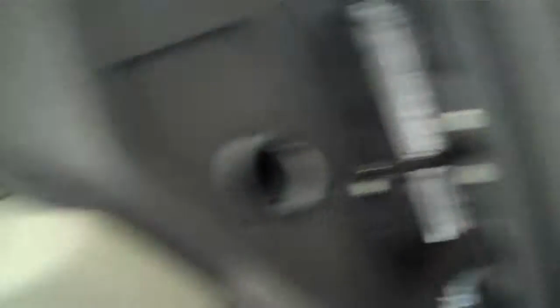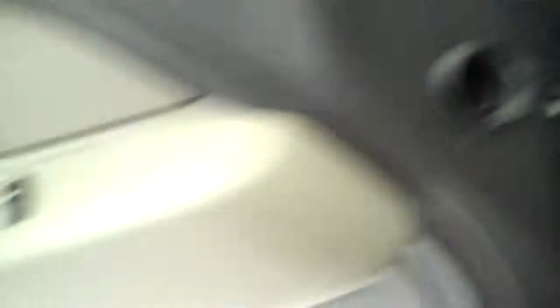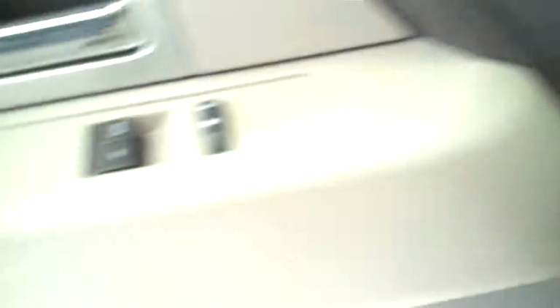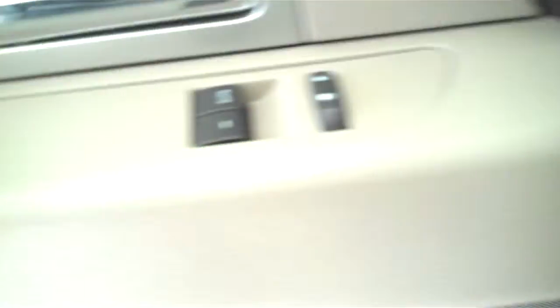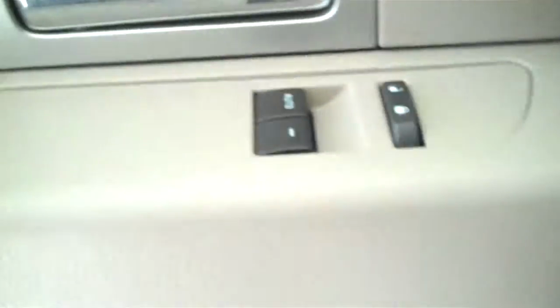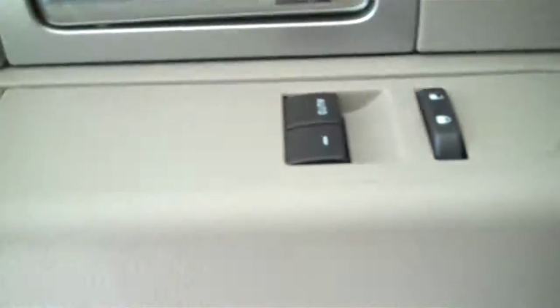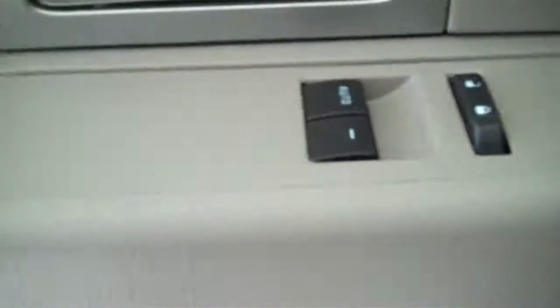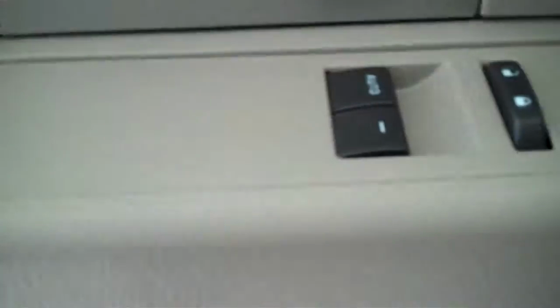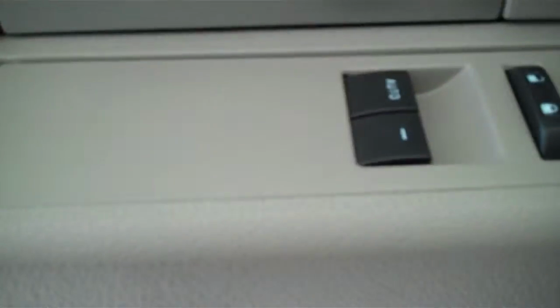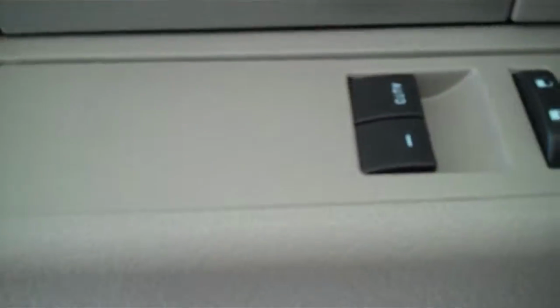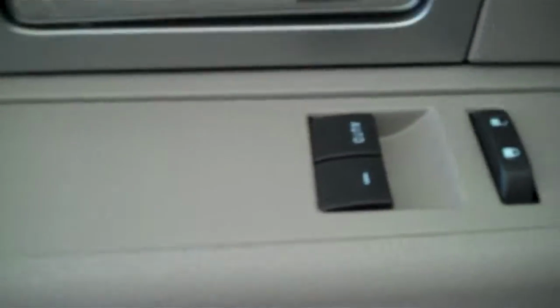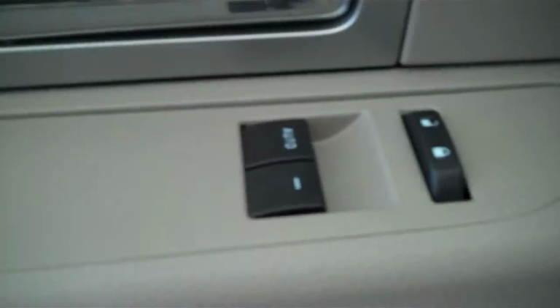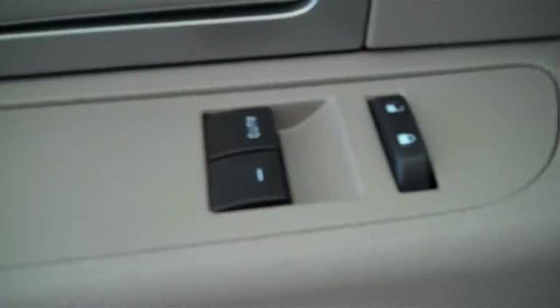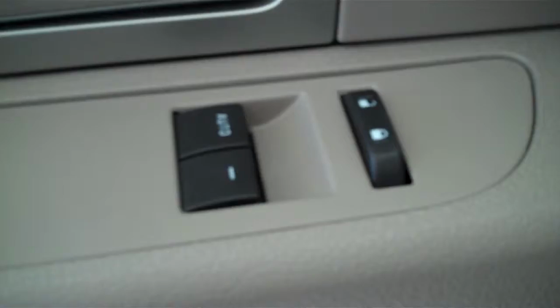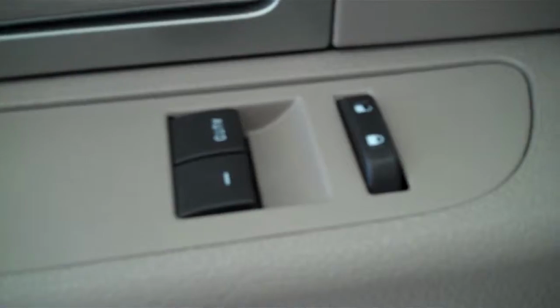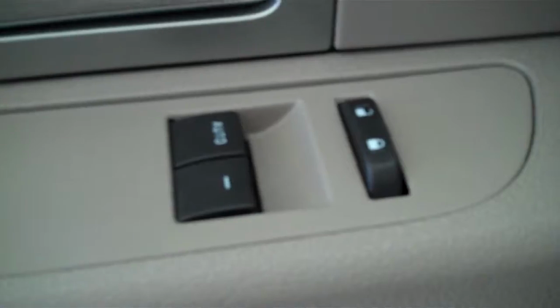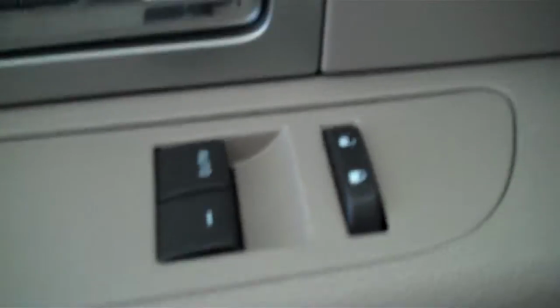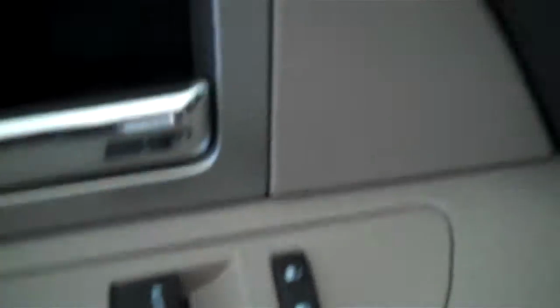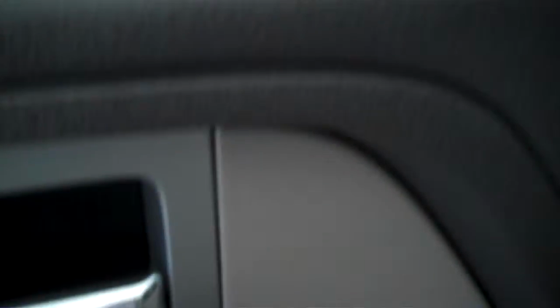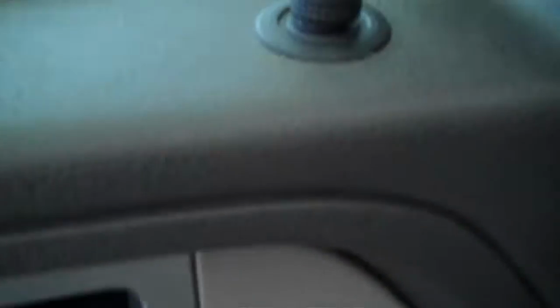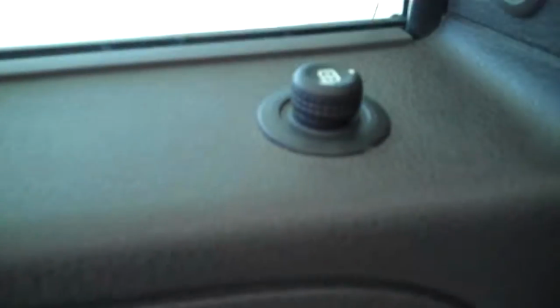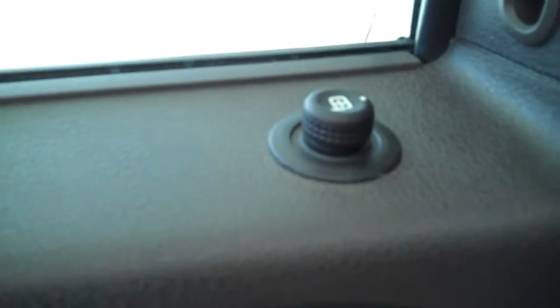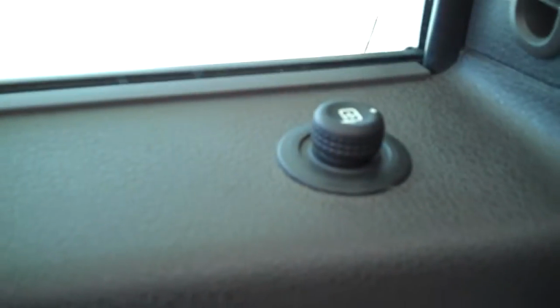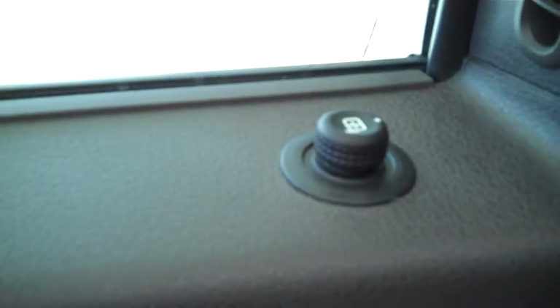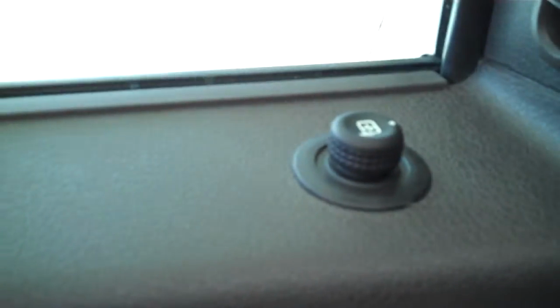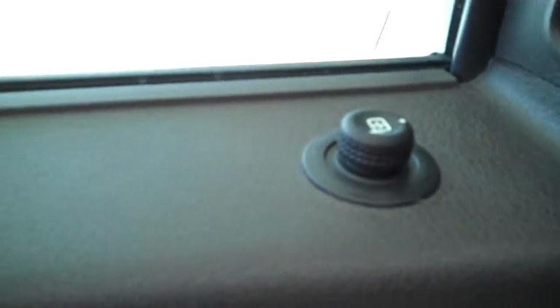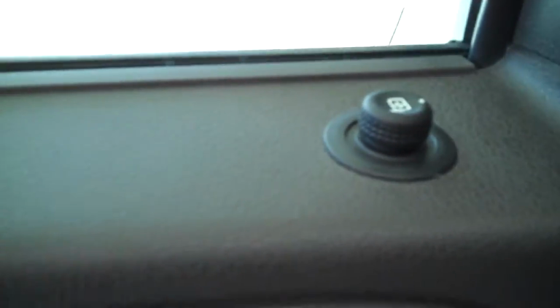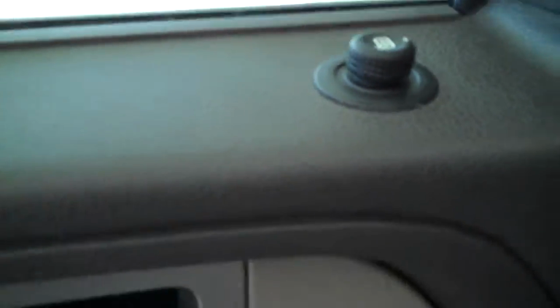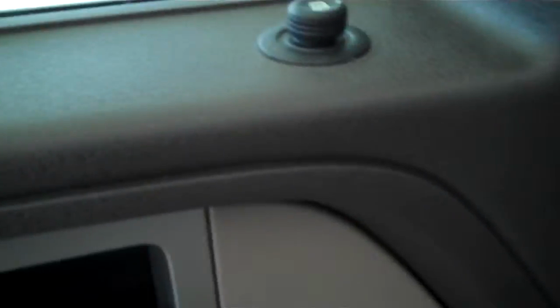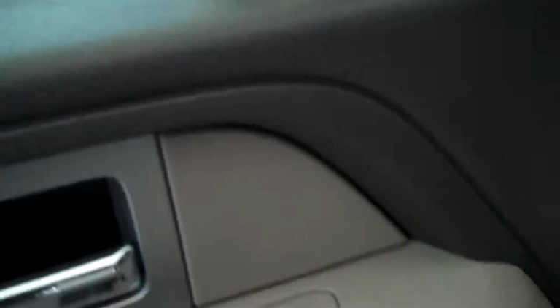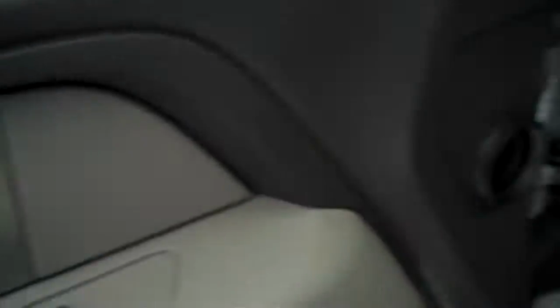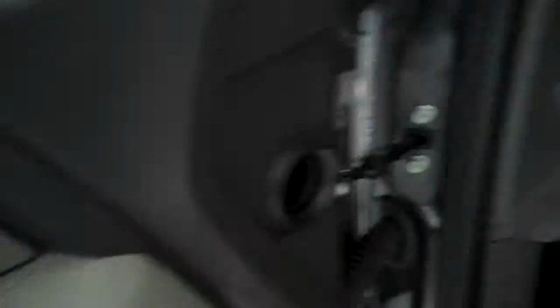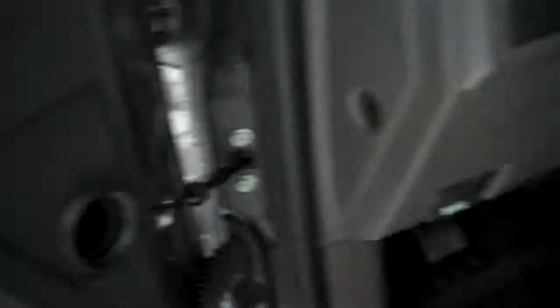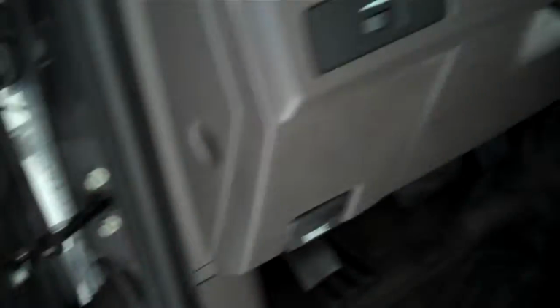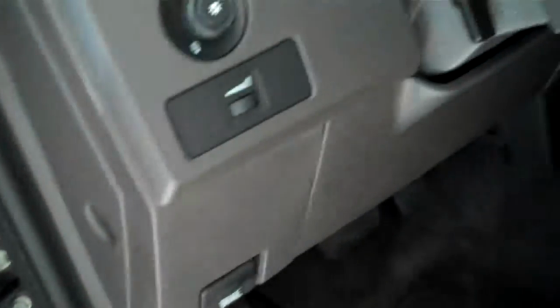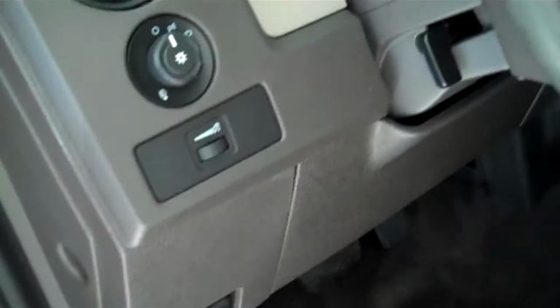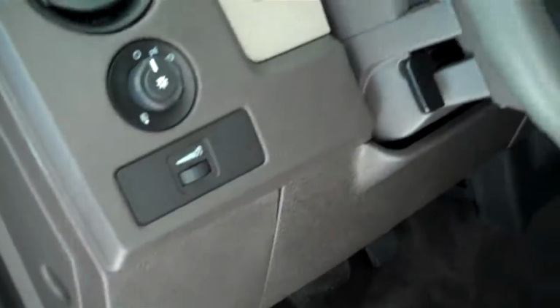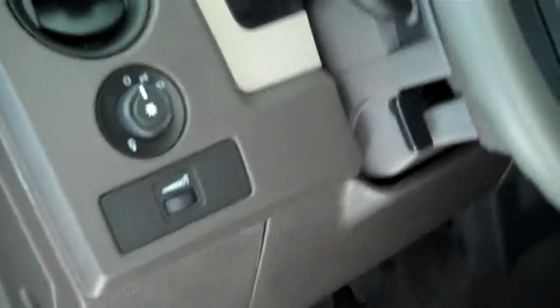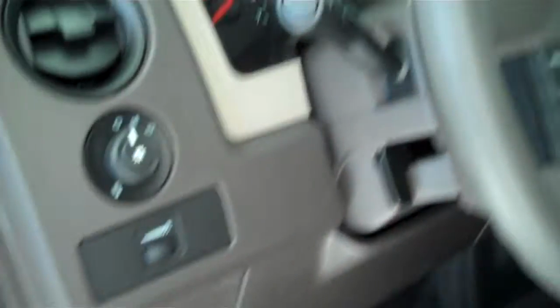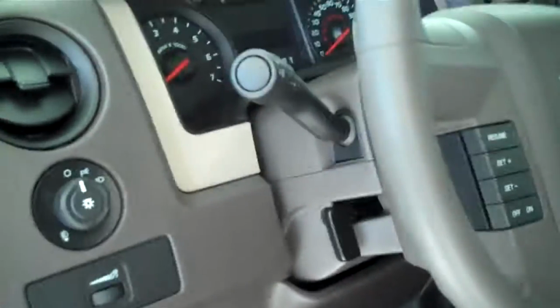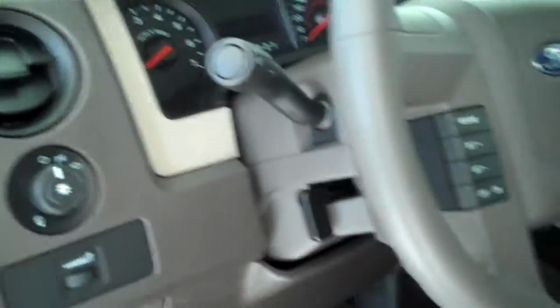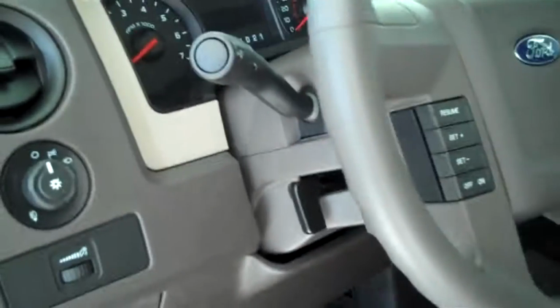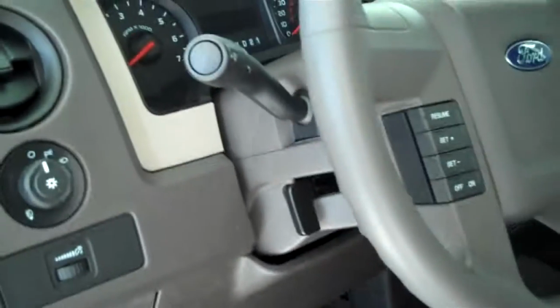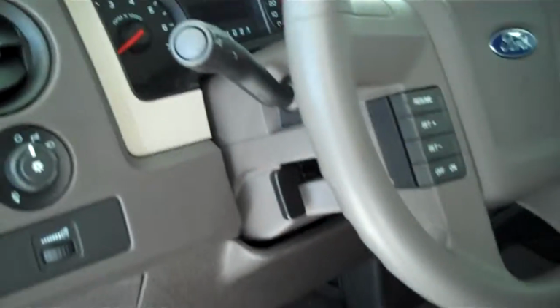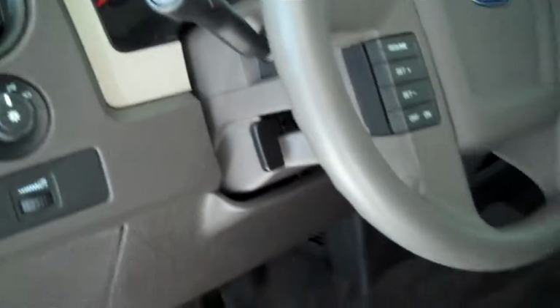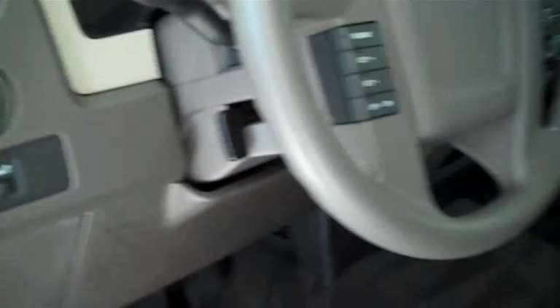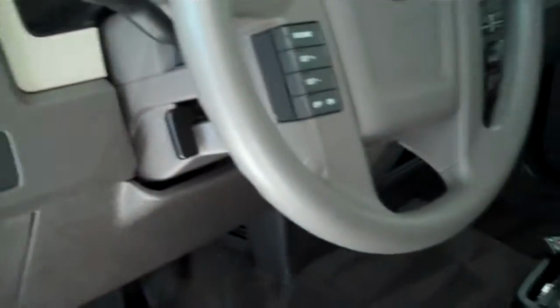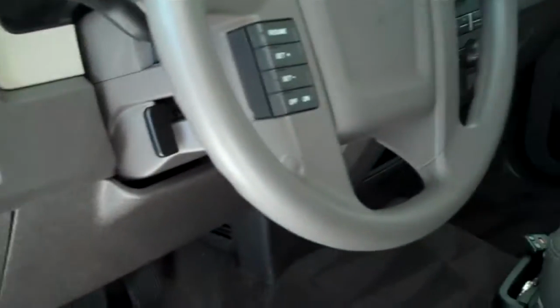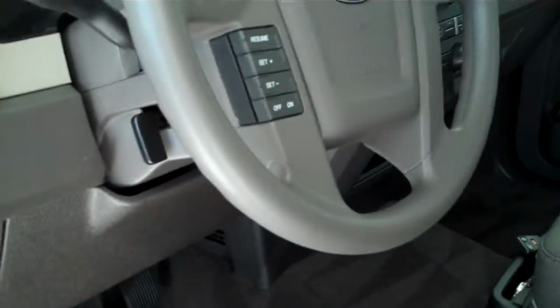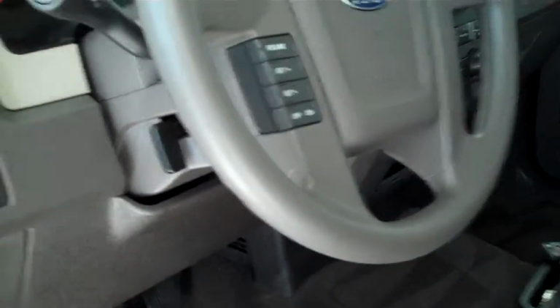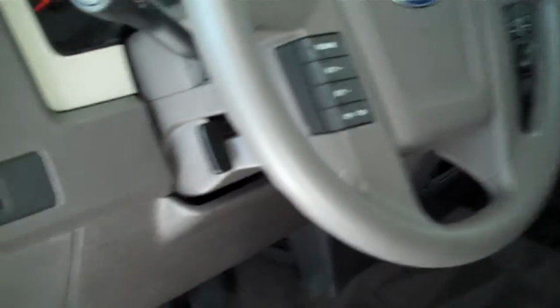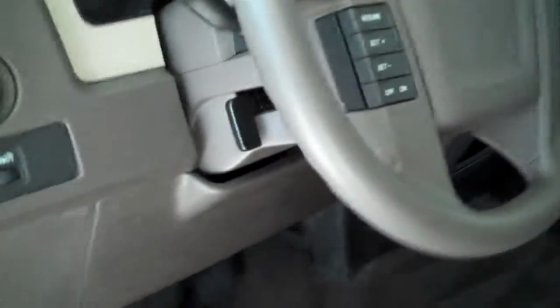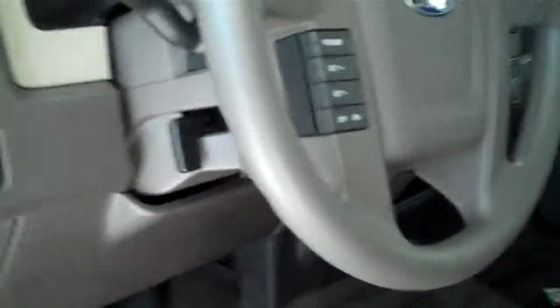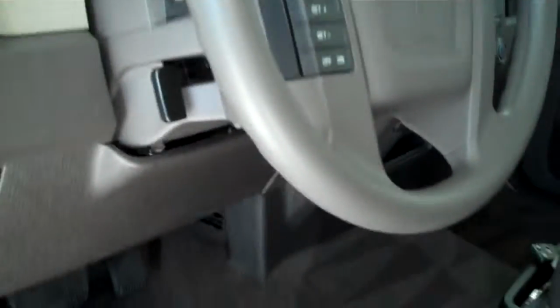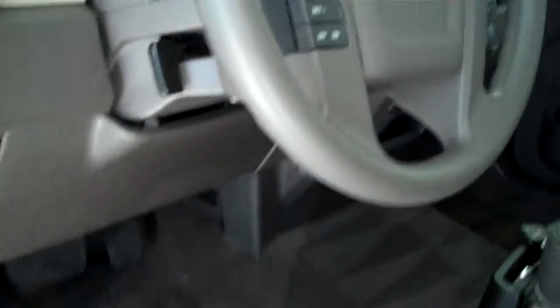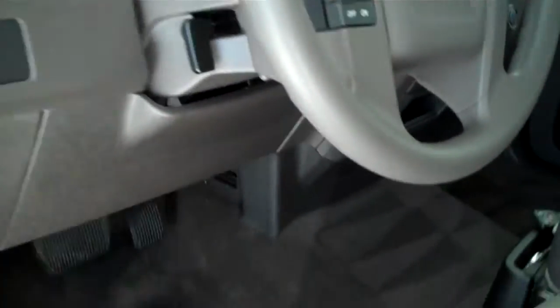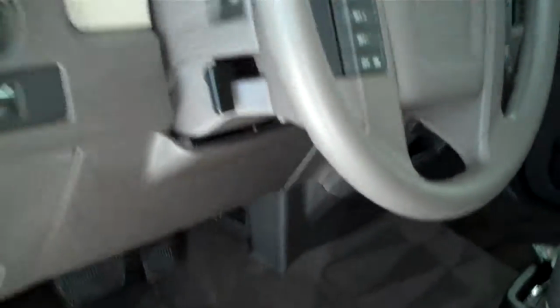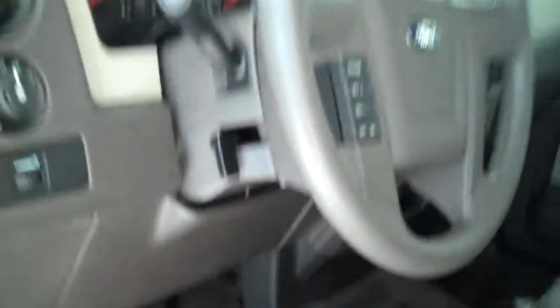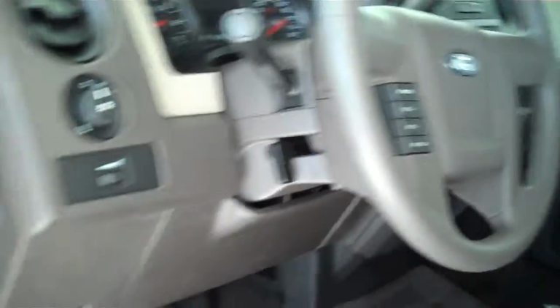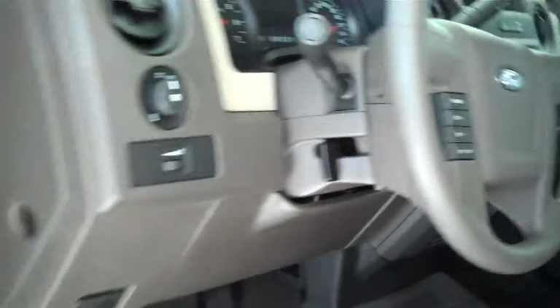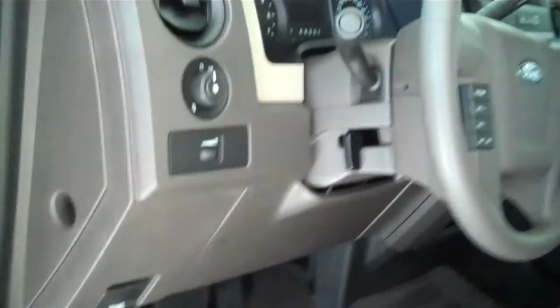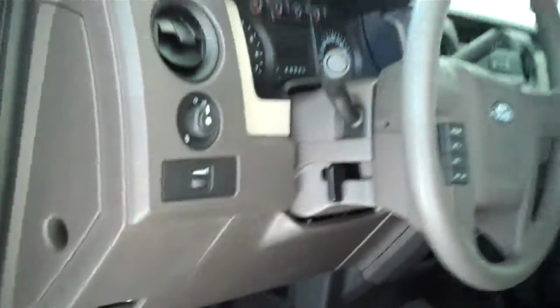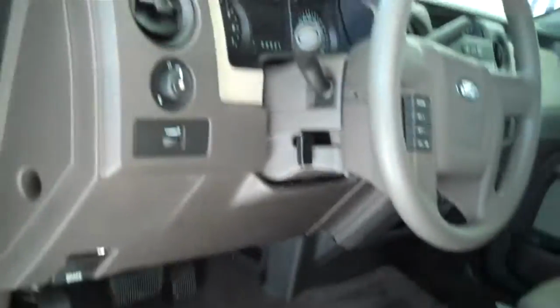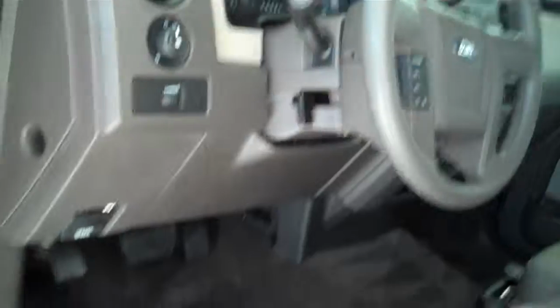It's got power windows, power door locks, and power mirrors. This truck's only got 5,600 miles on it — it's just like new.